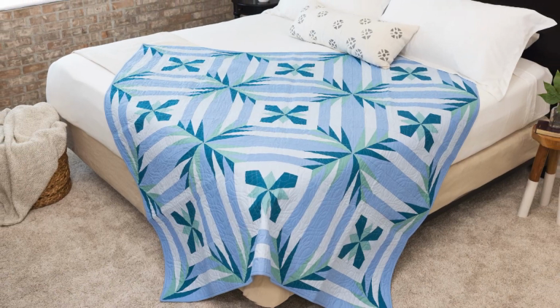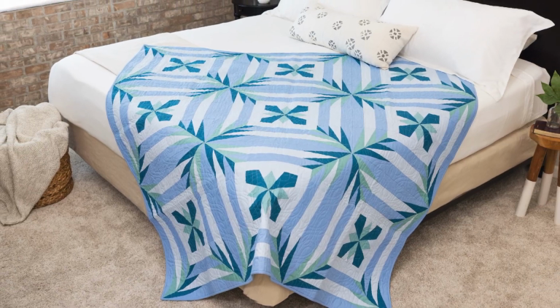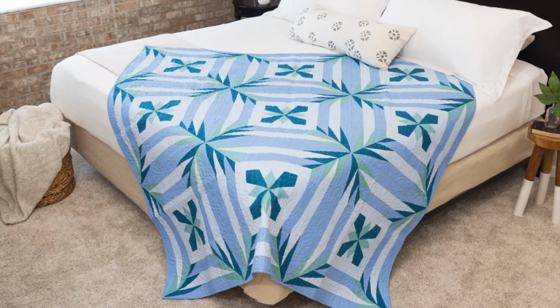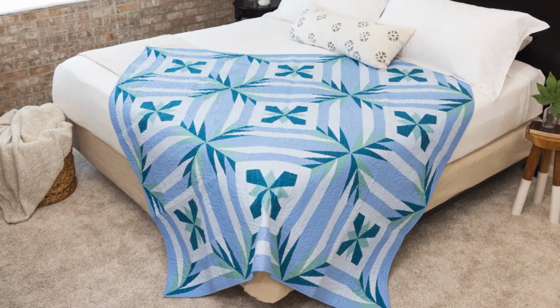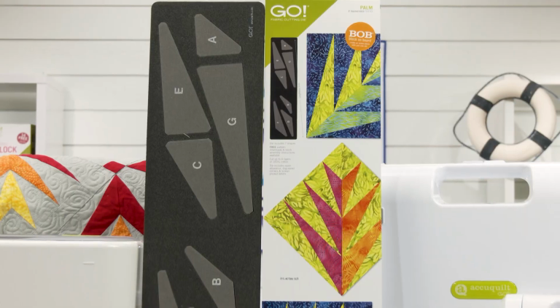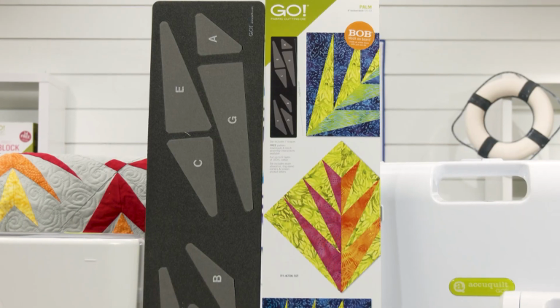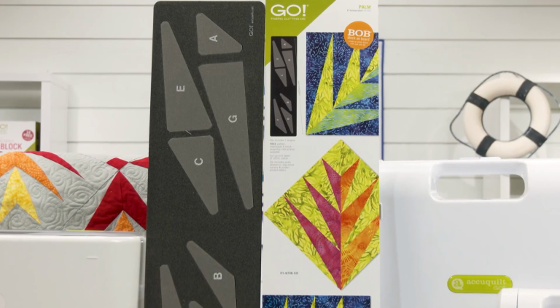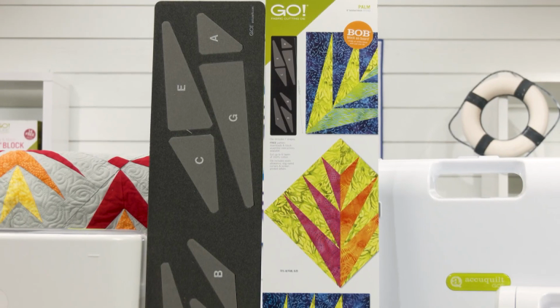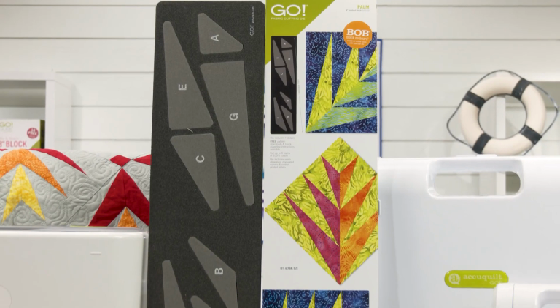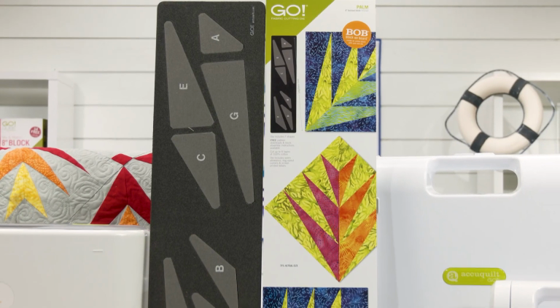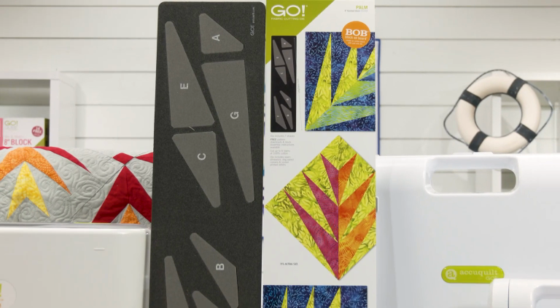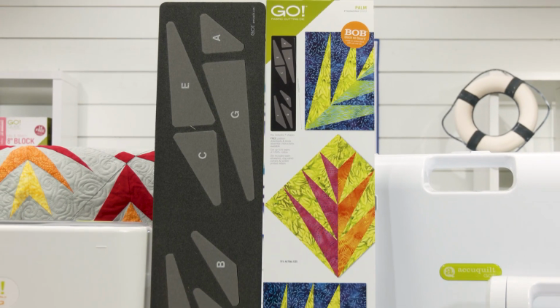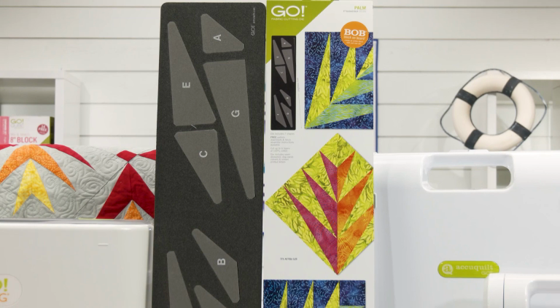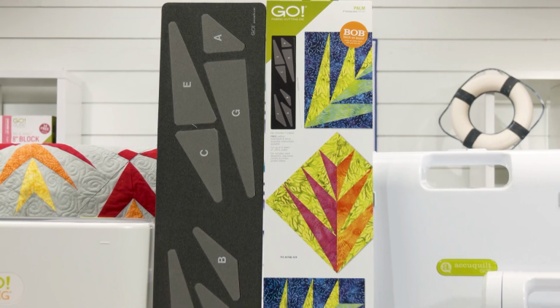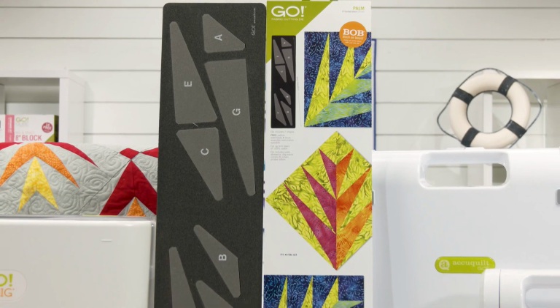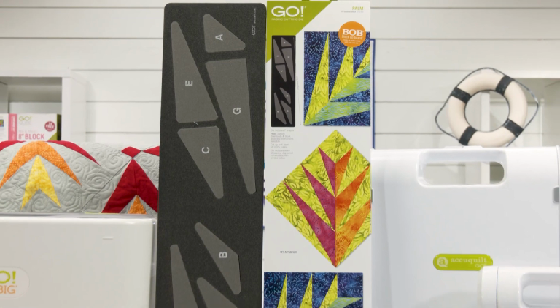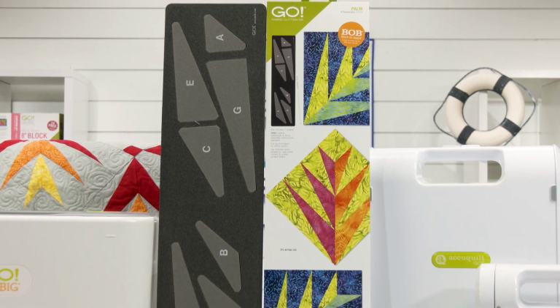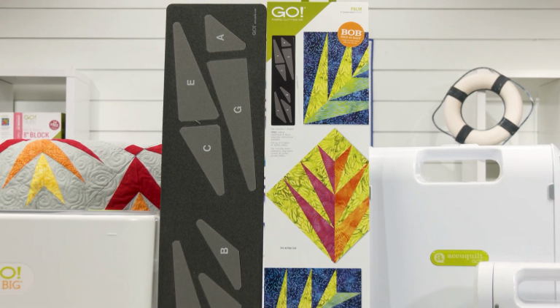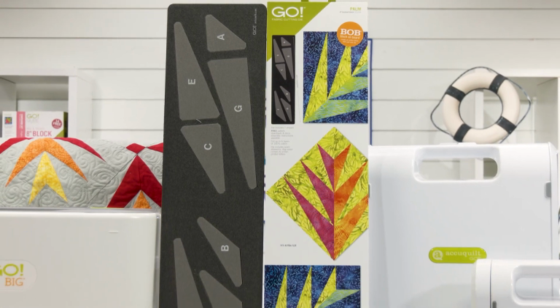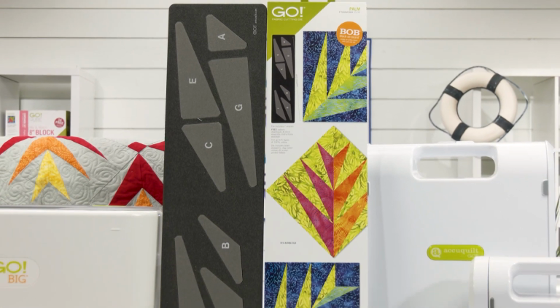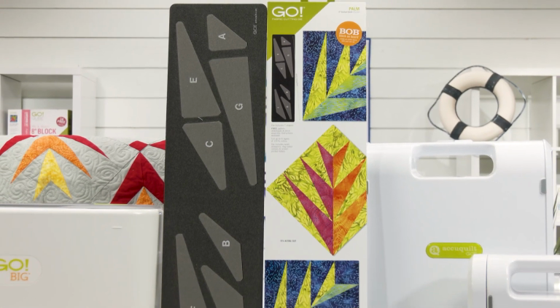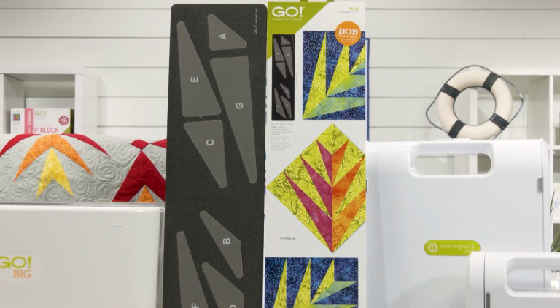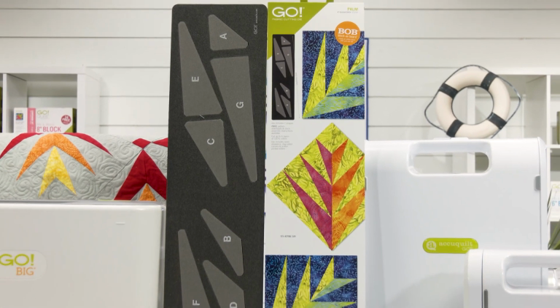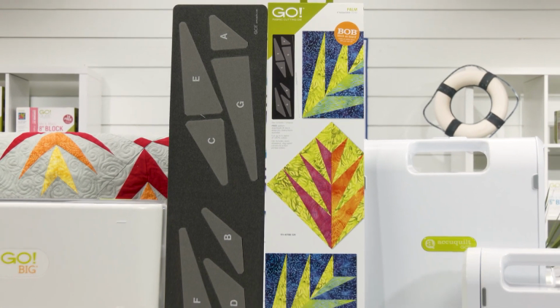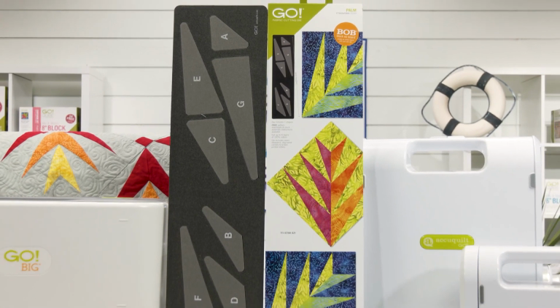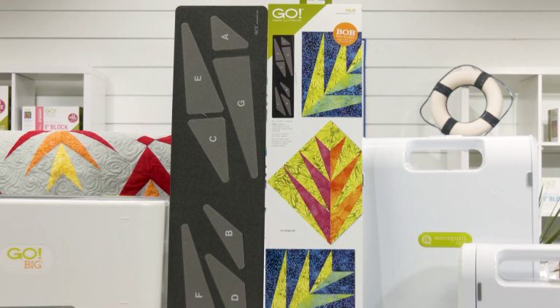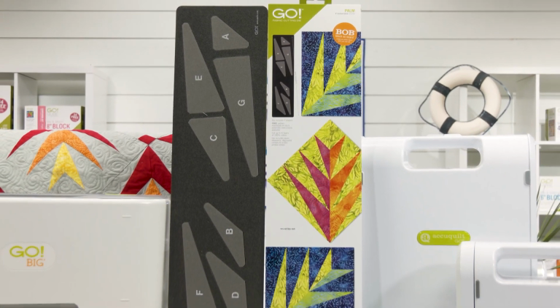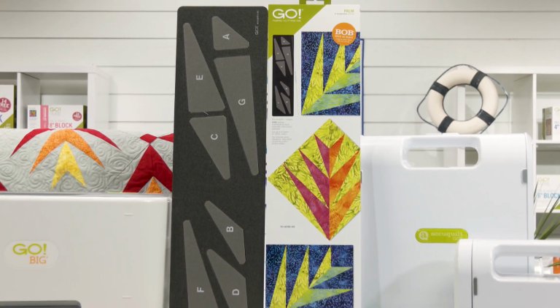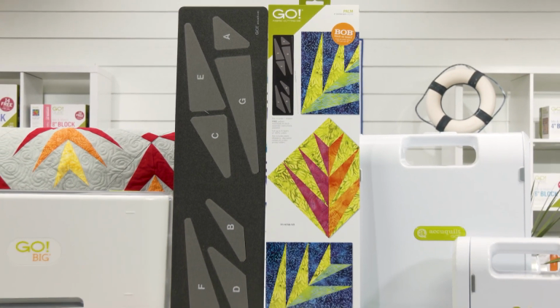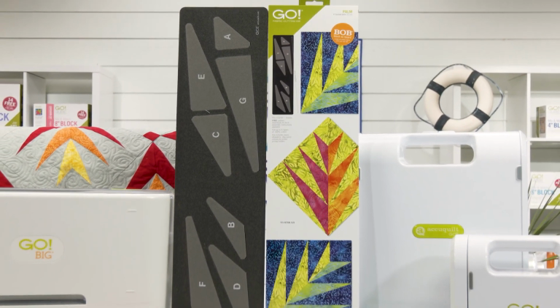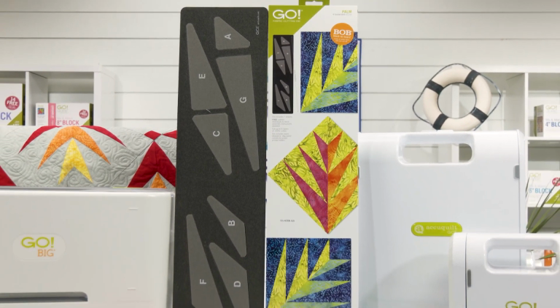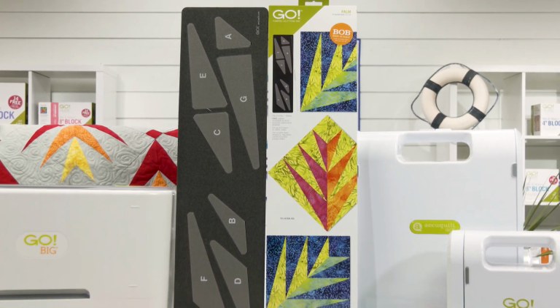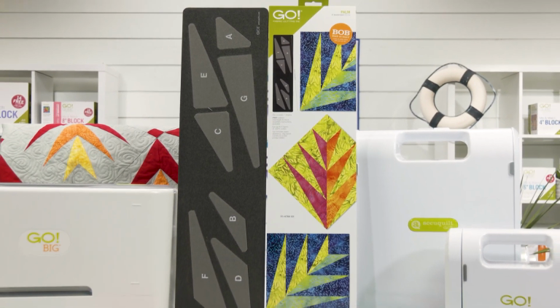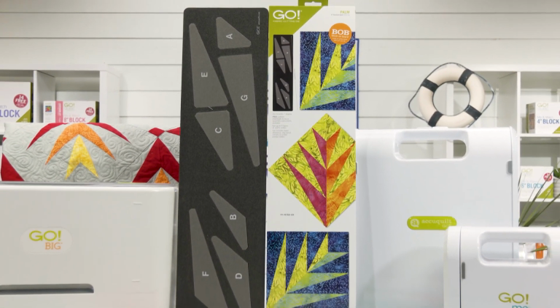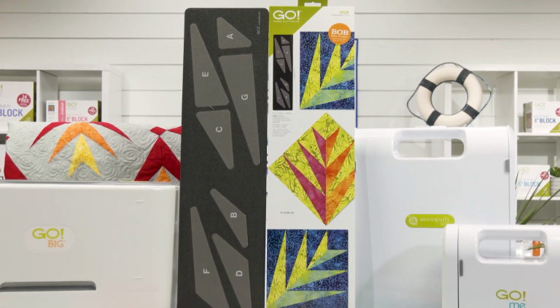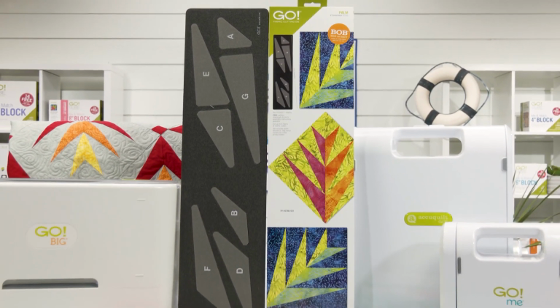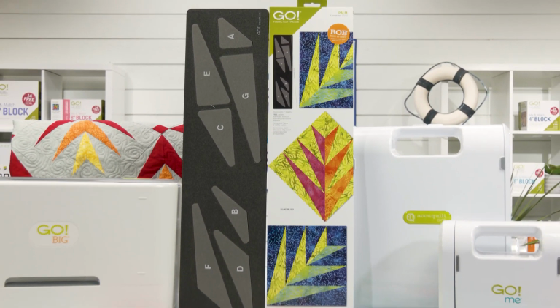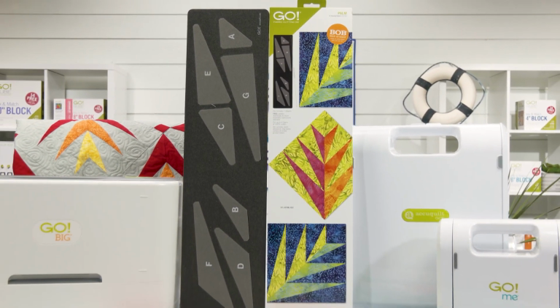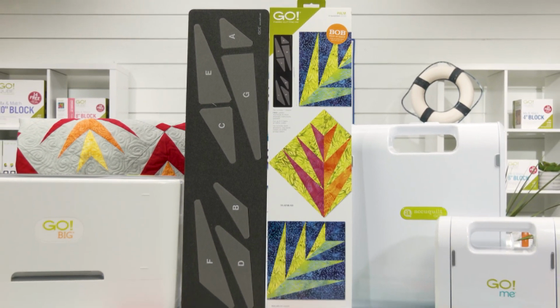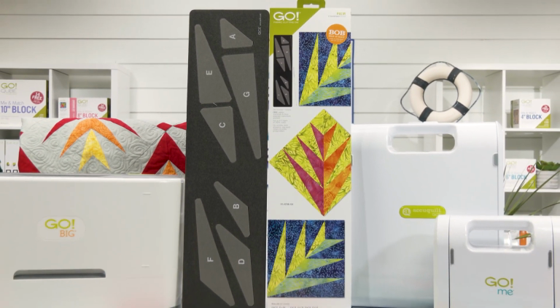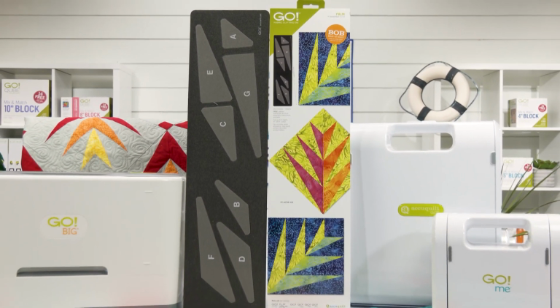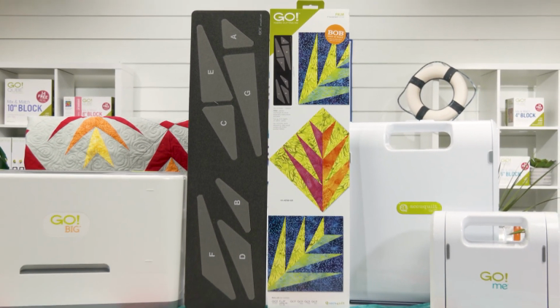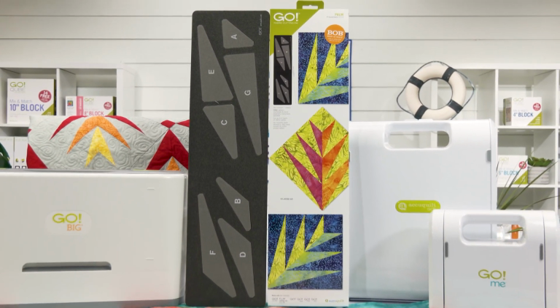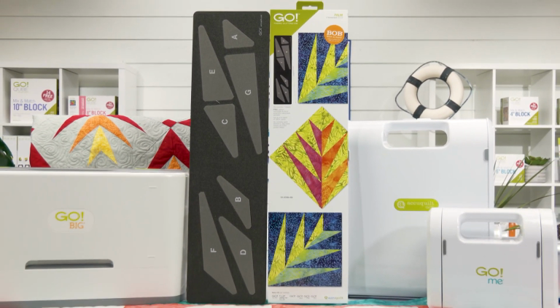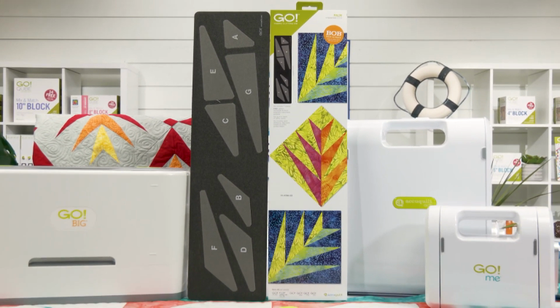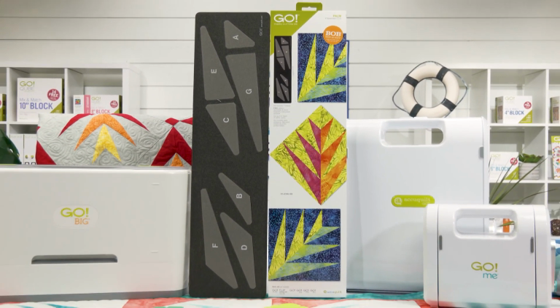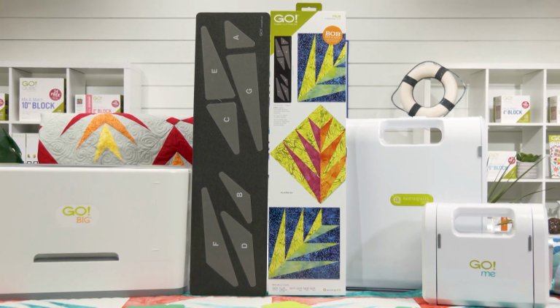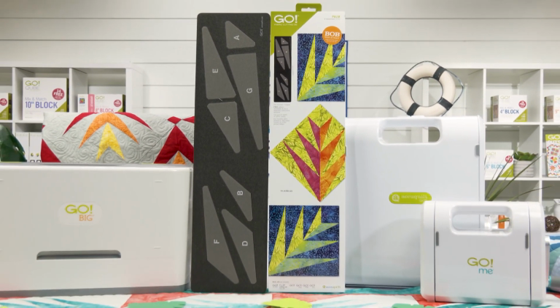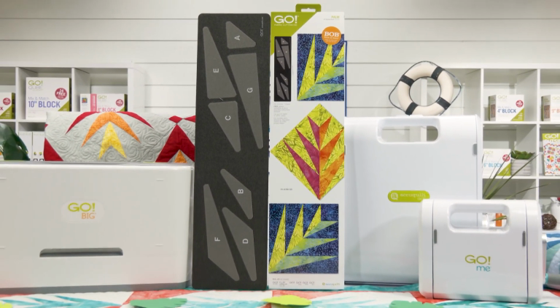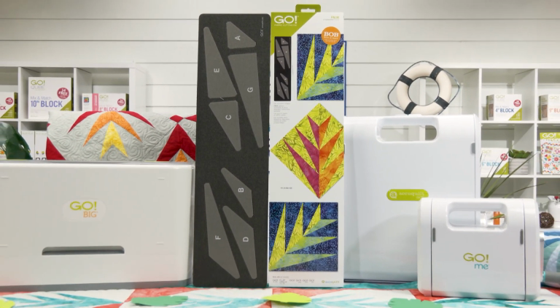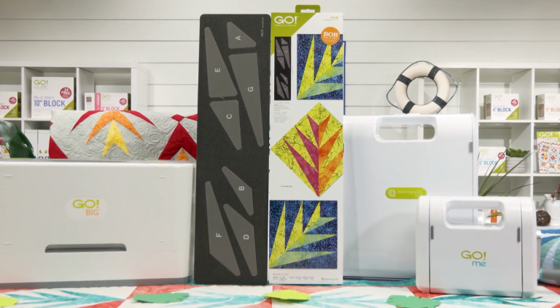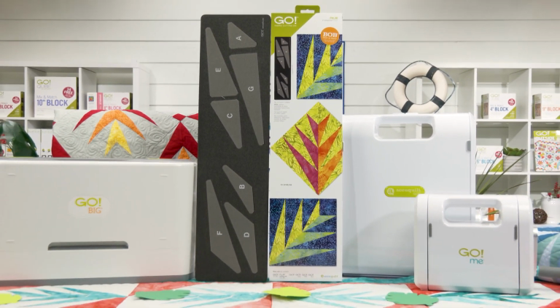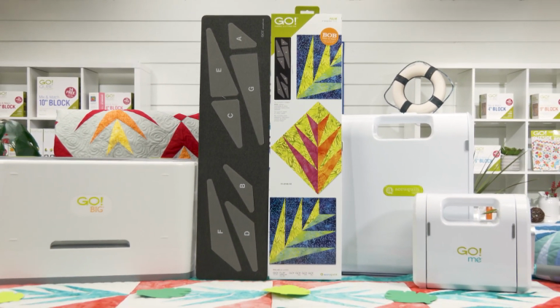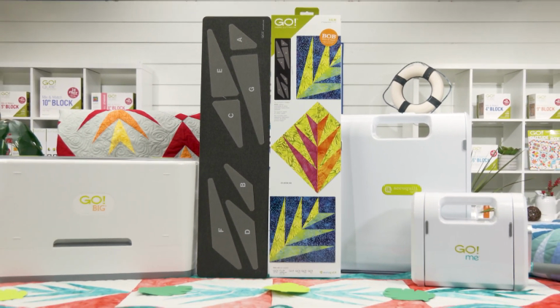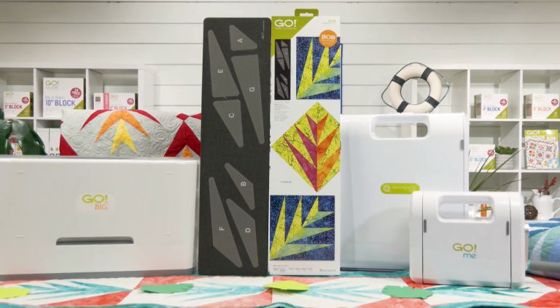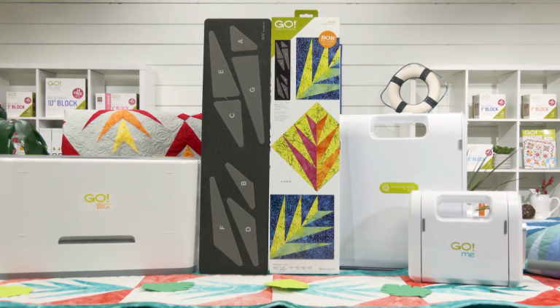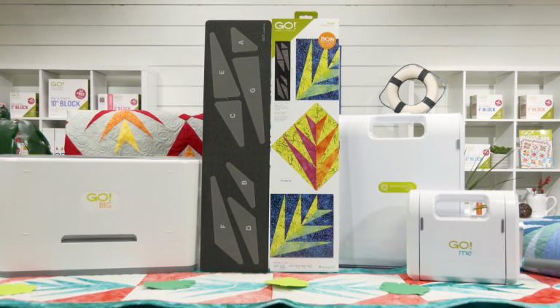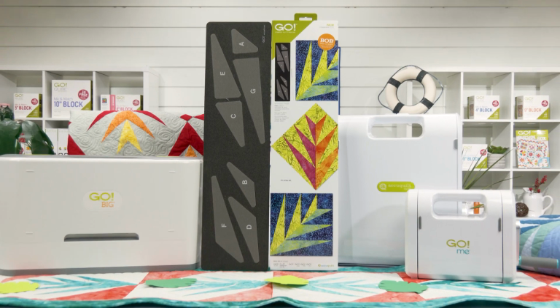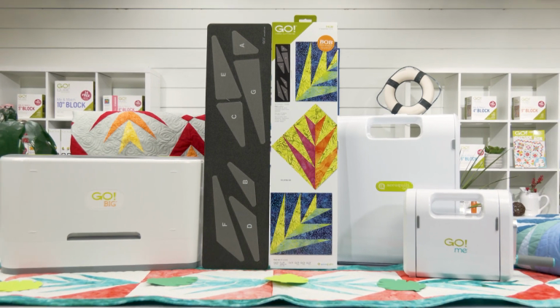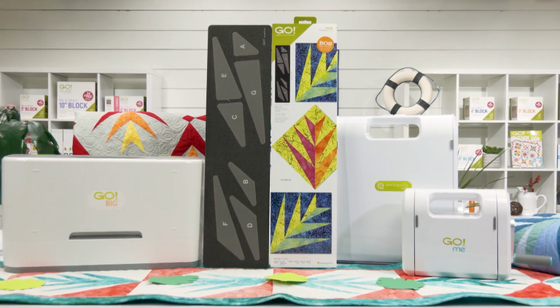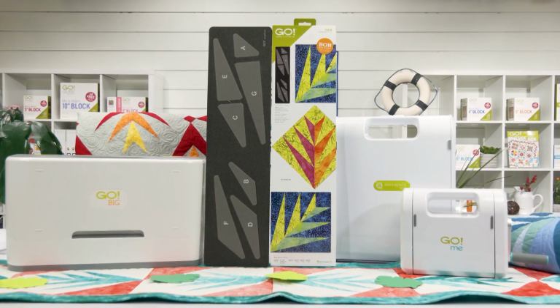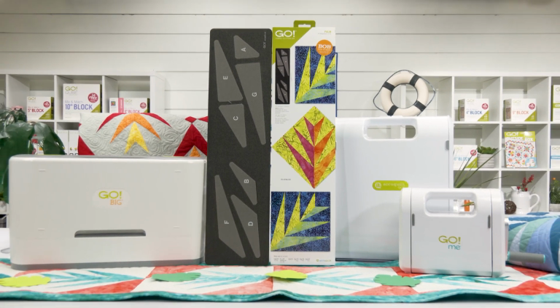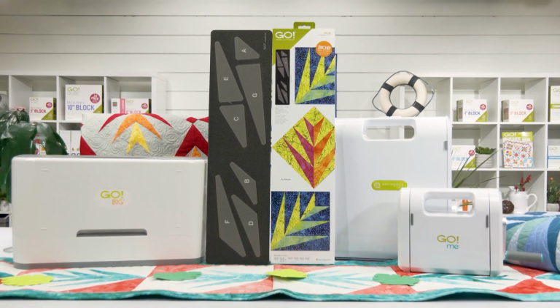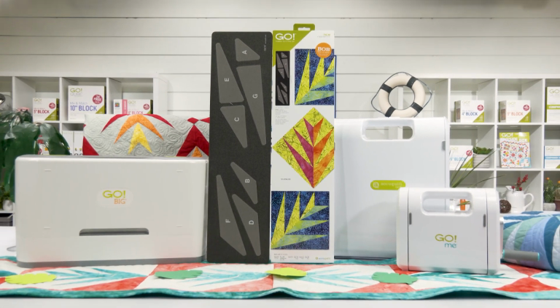Relax and let this bob die do all the hard work, because at AccuQuilt we help you cut time so you can quilt more.